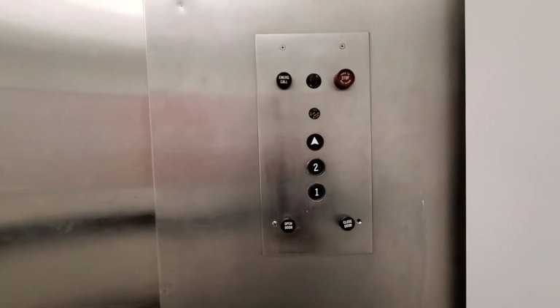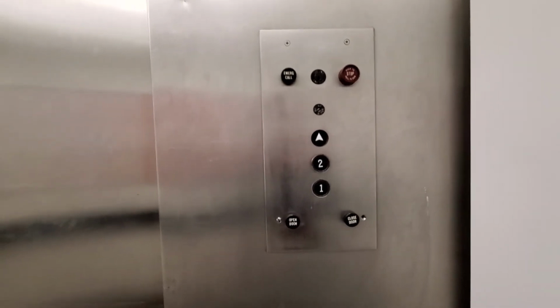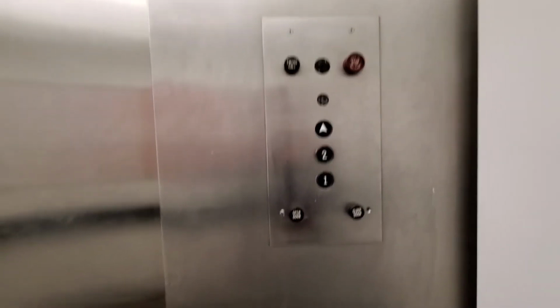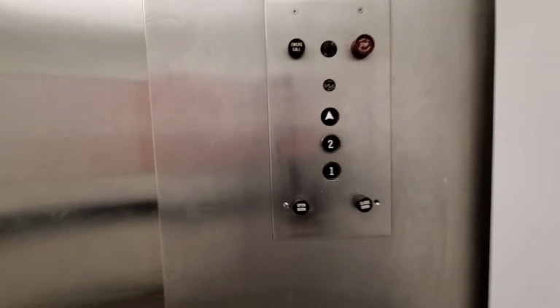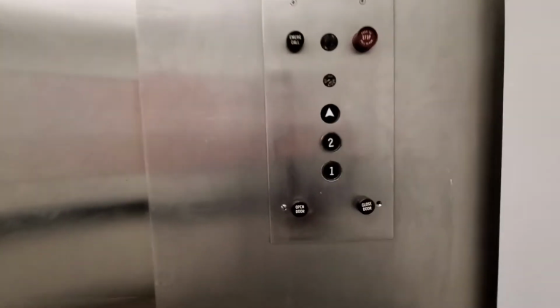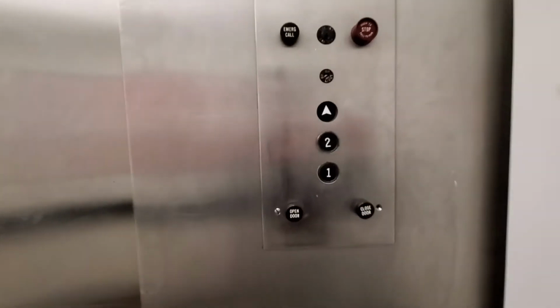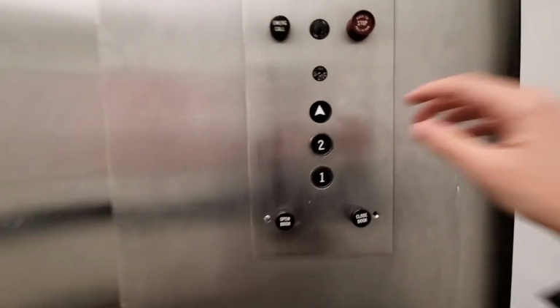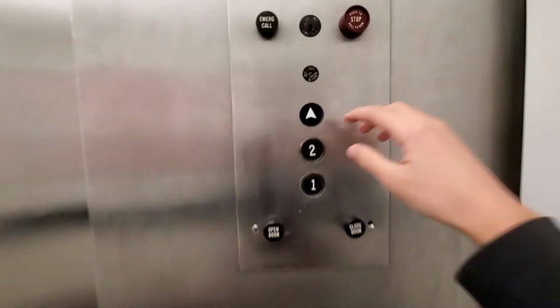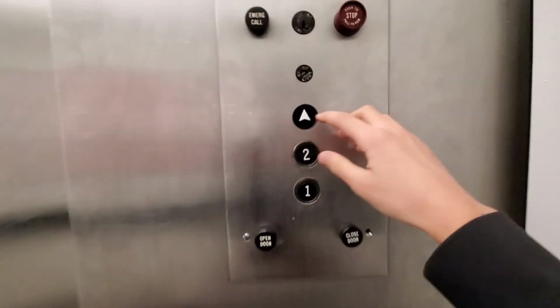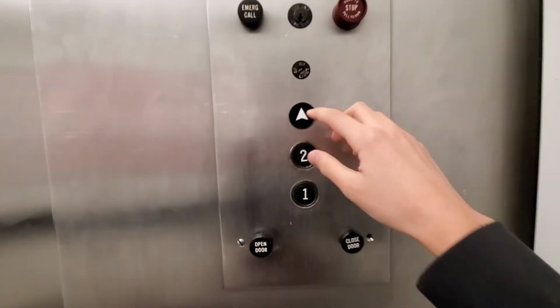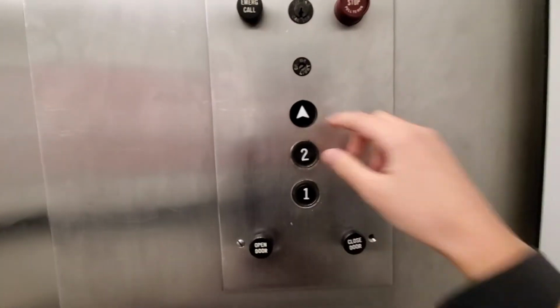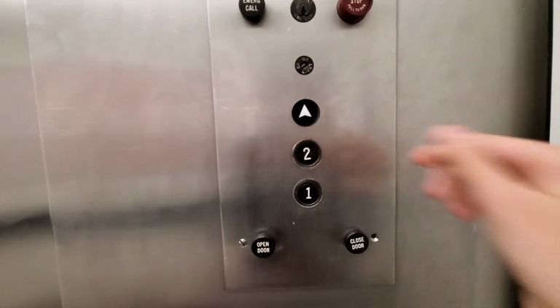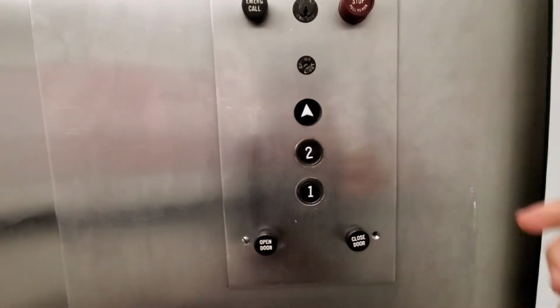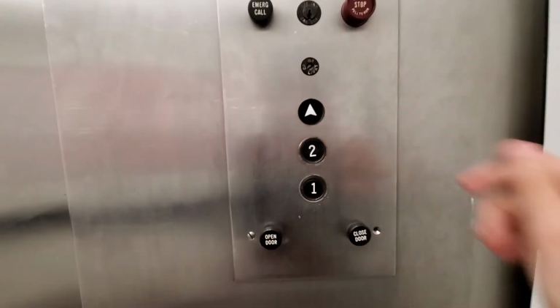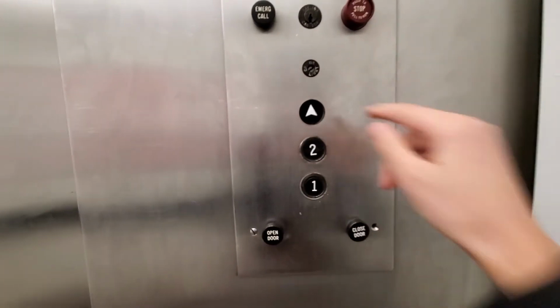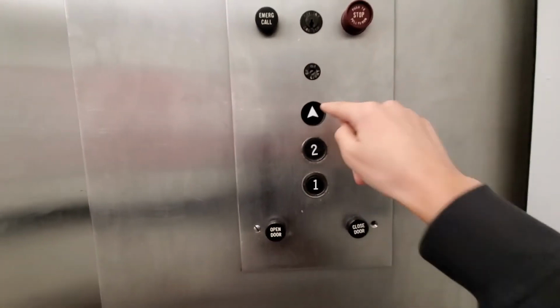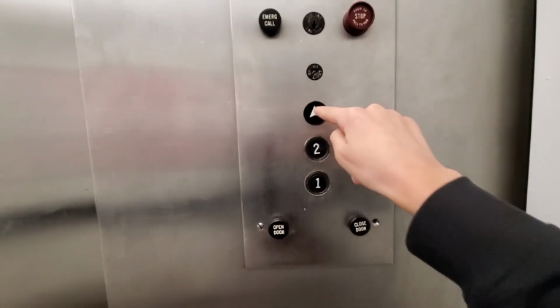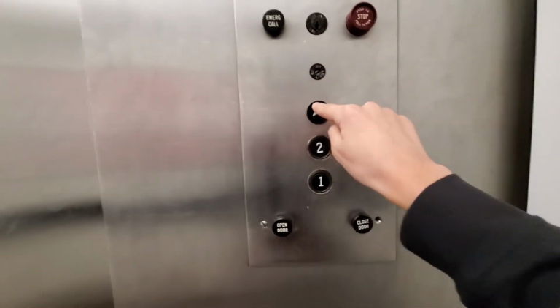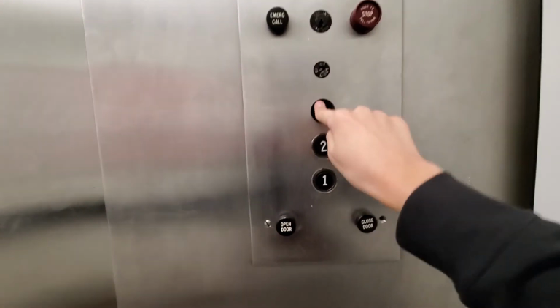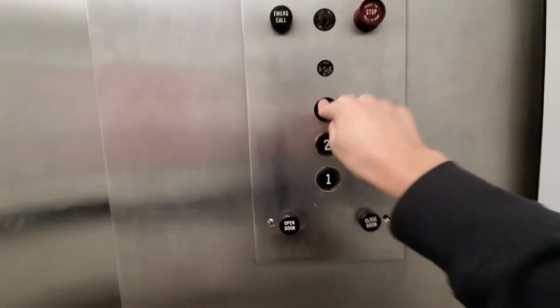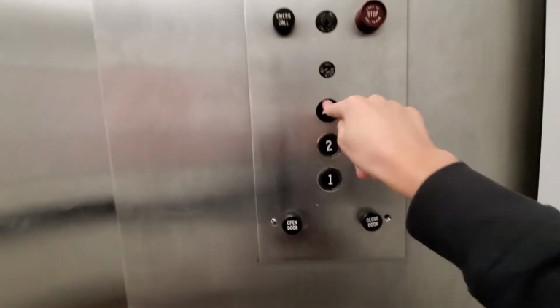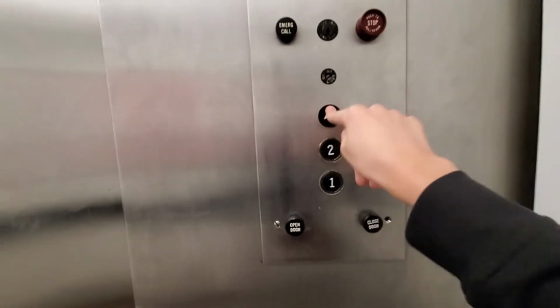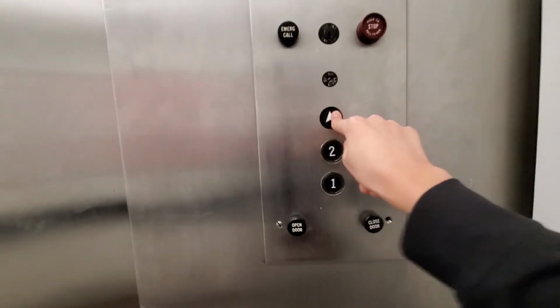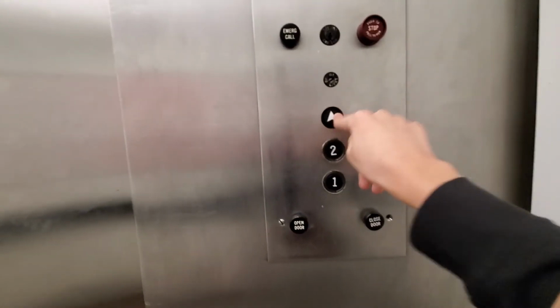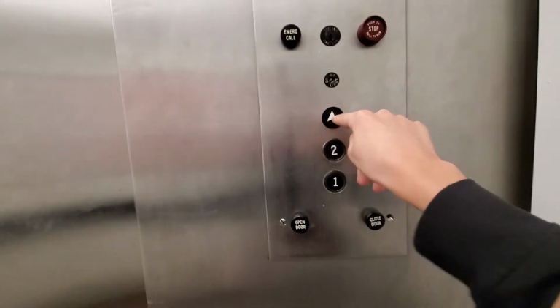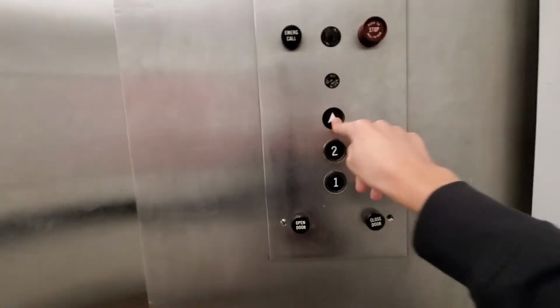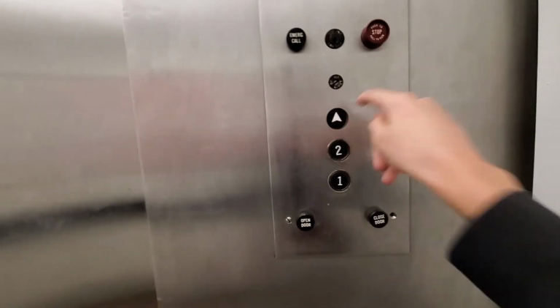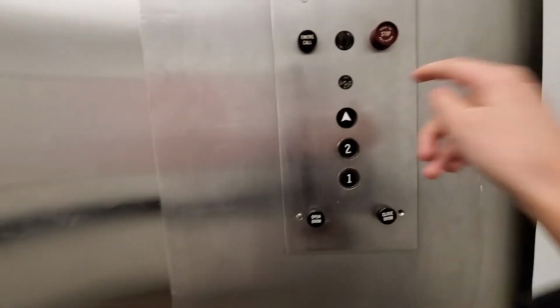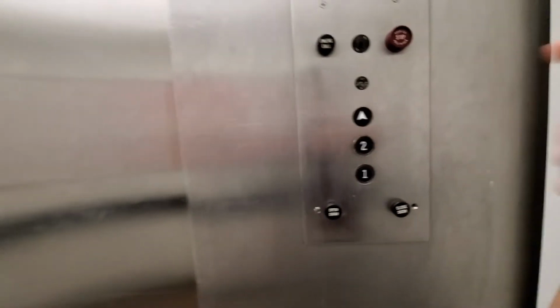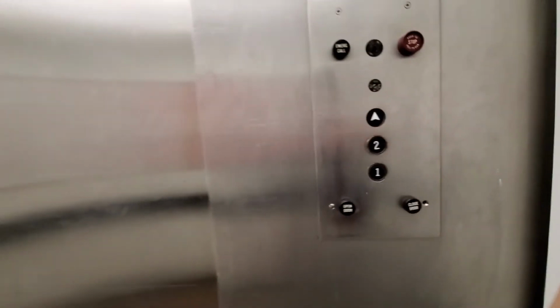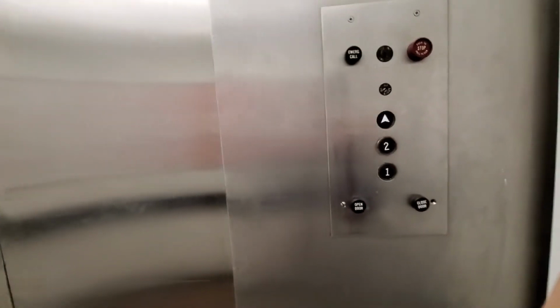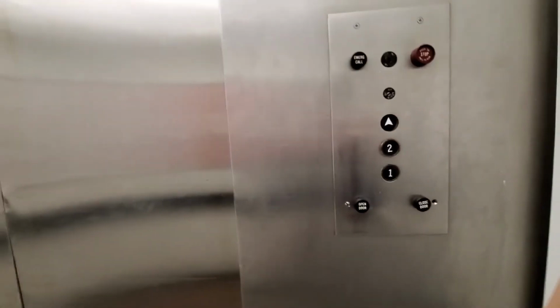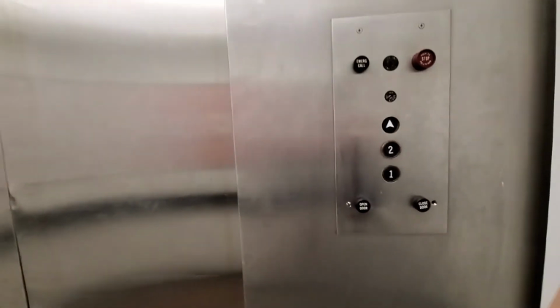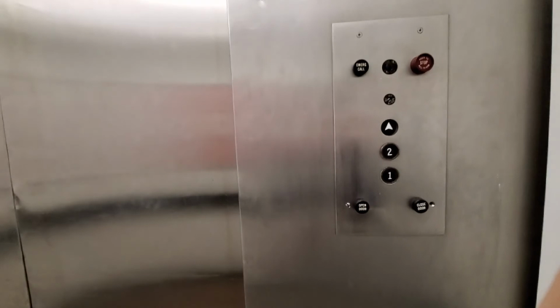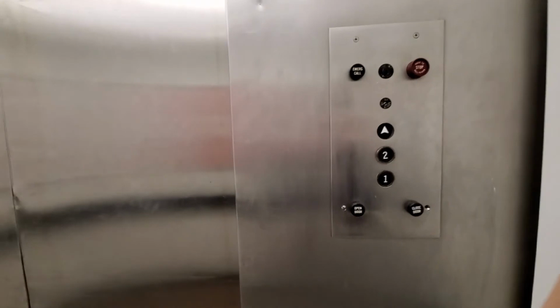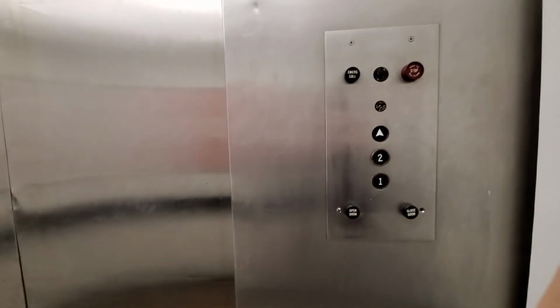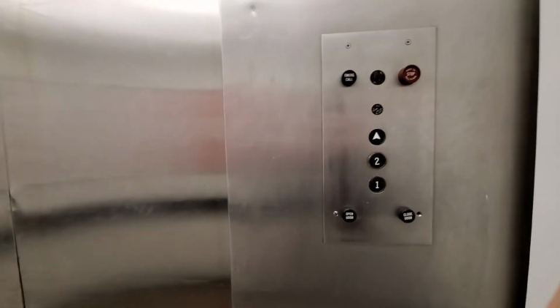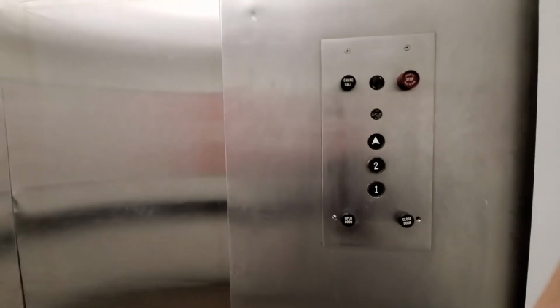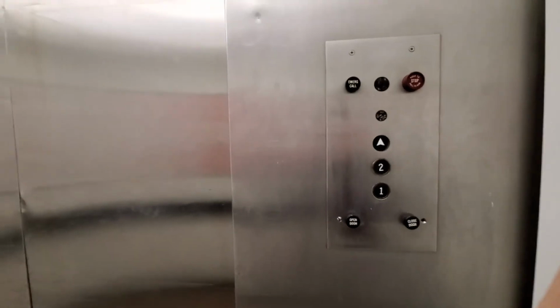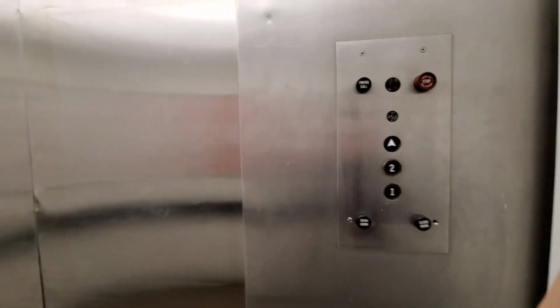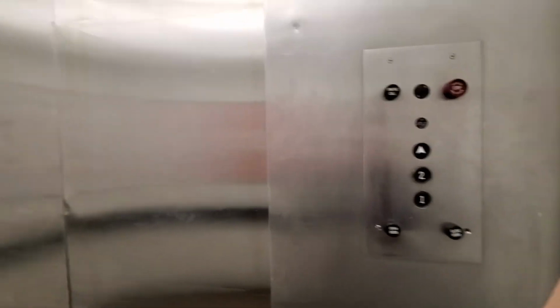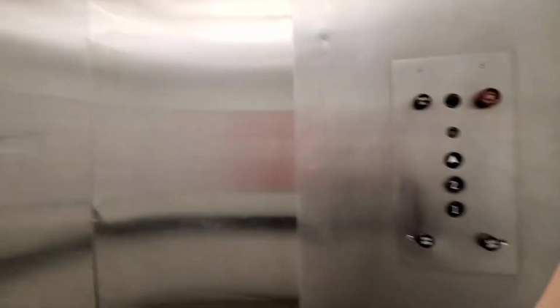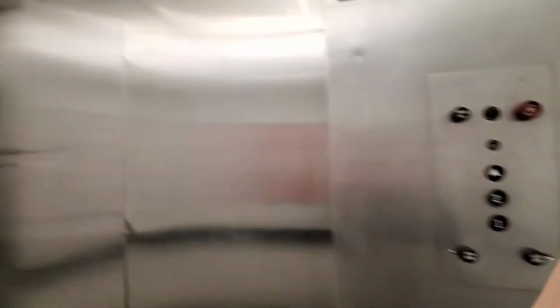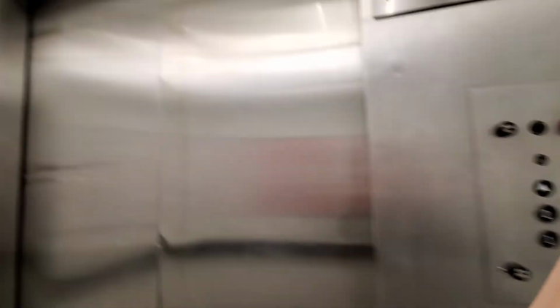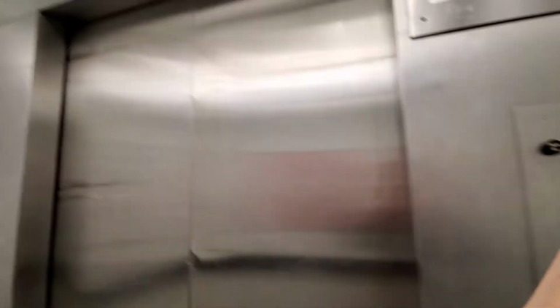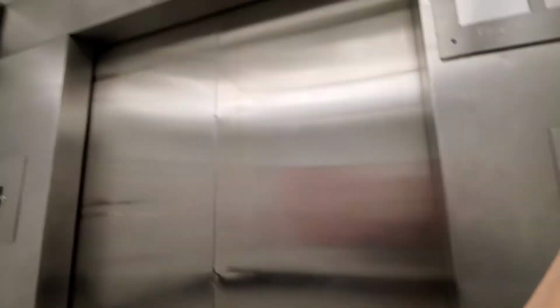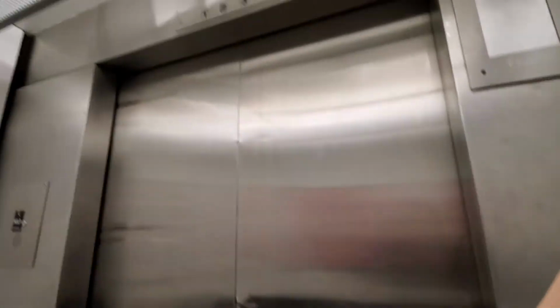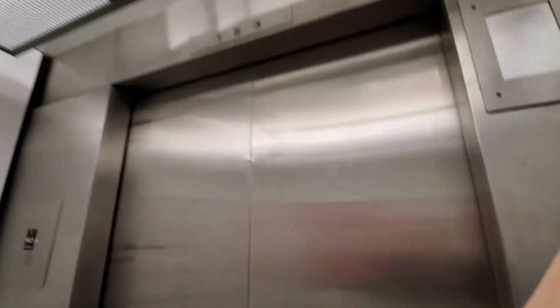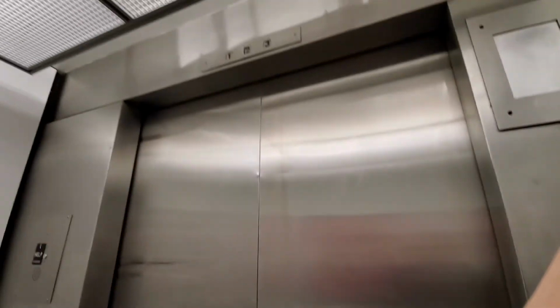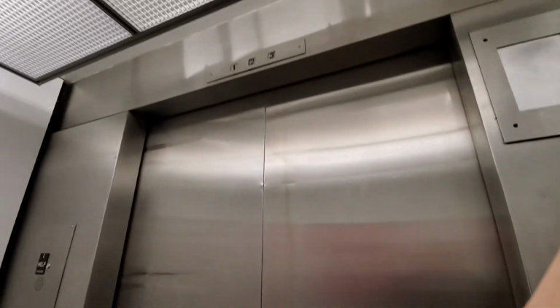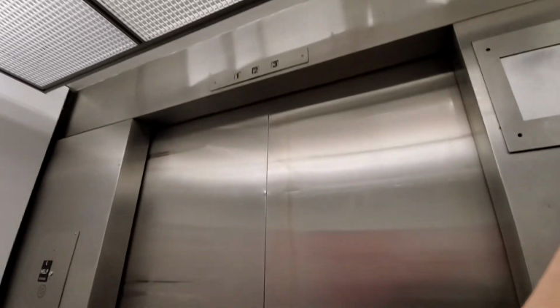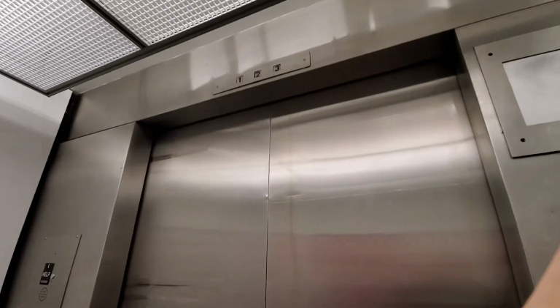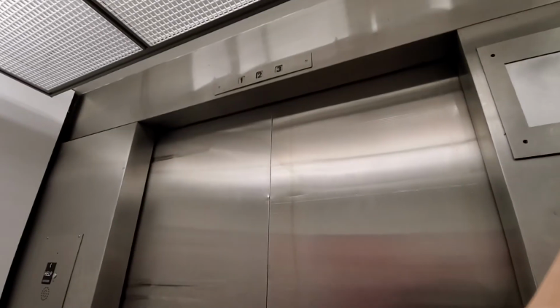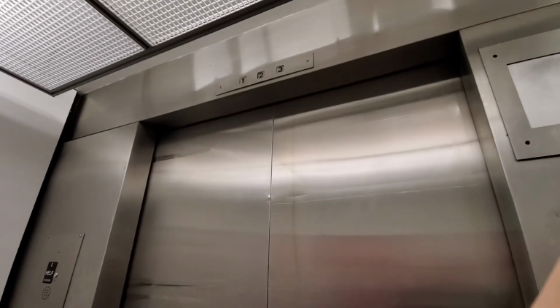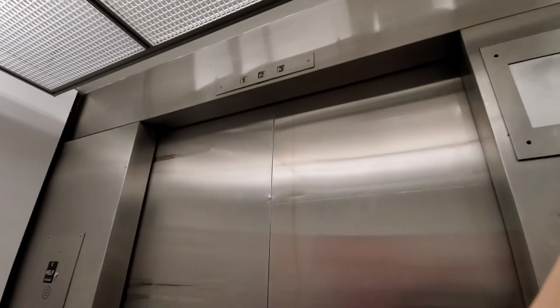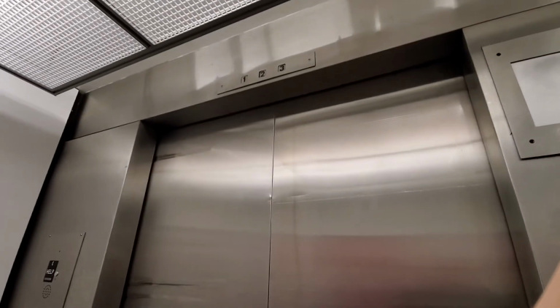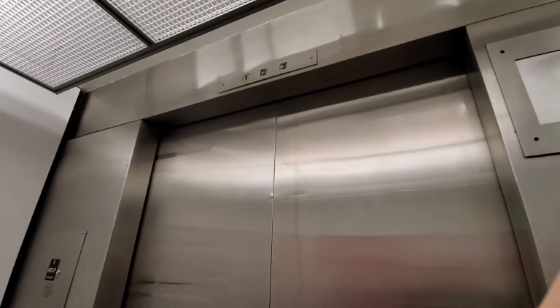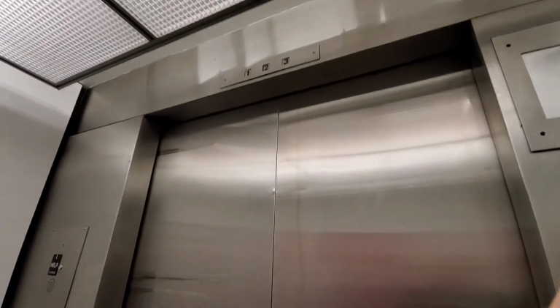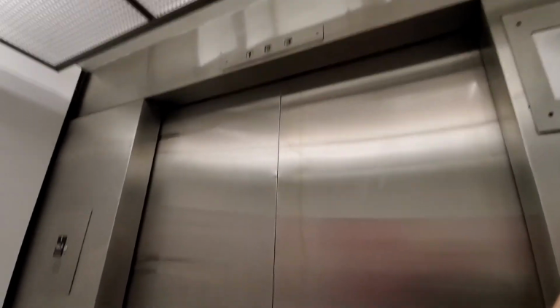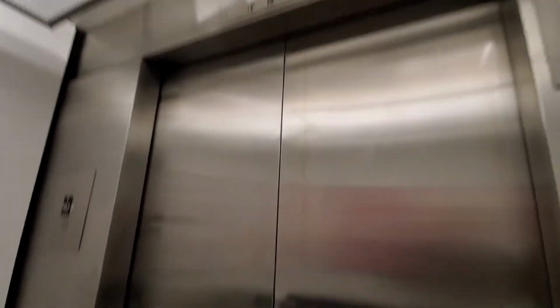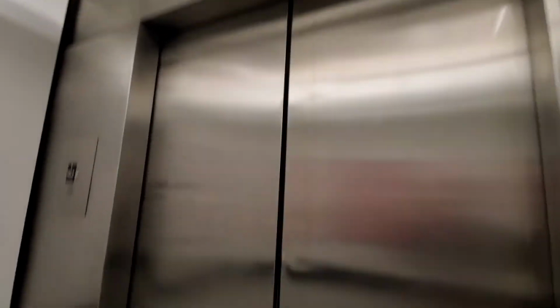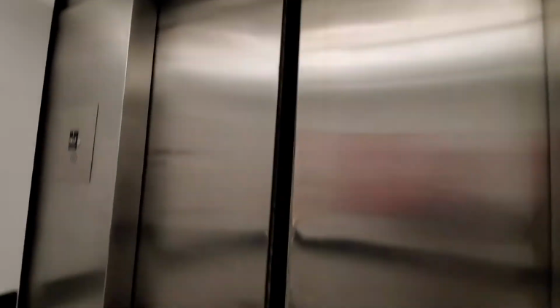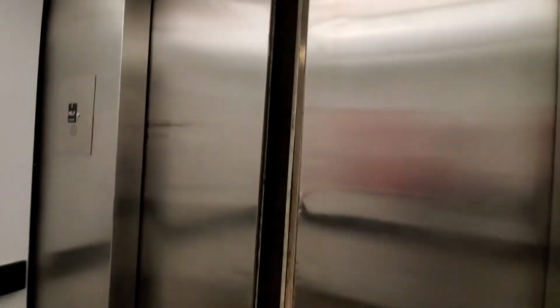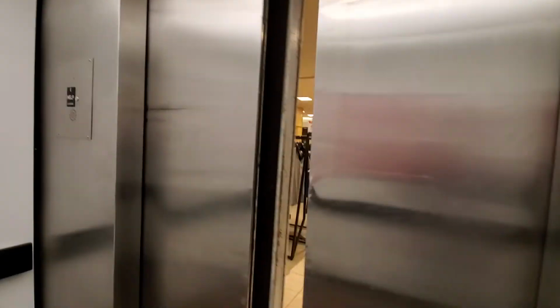Otis Lexan. This button was replaced, unfortunately. Well, it was broken, so. Indicator completely broke down.